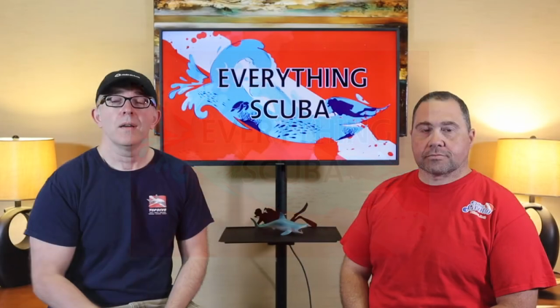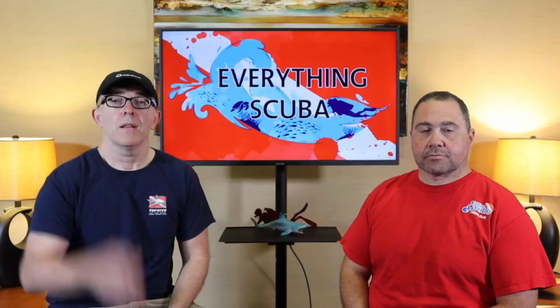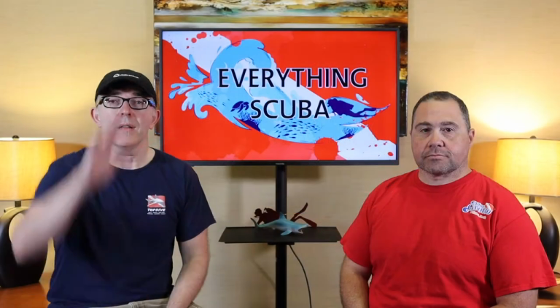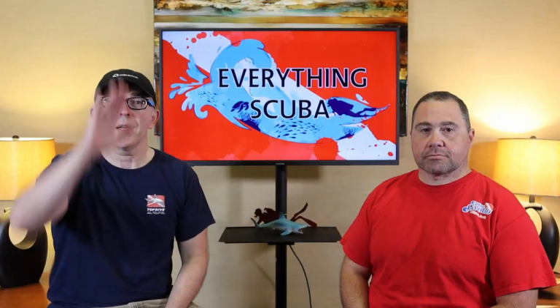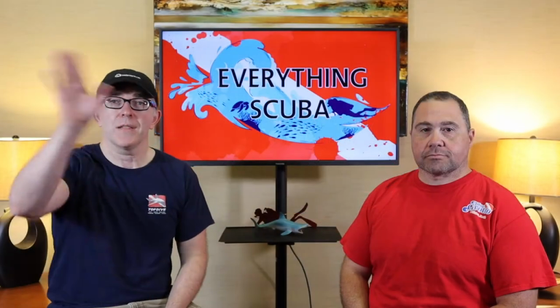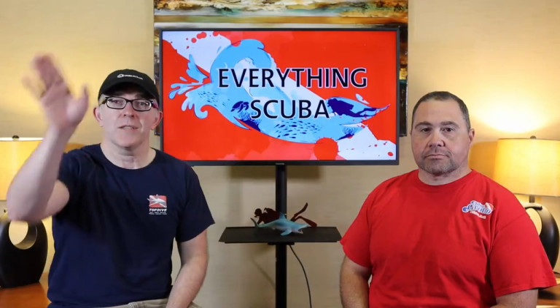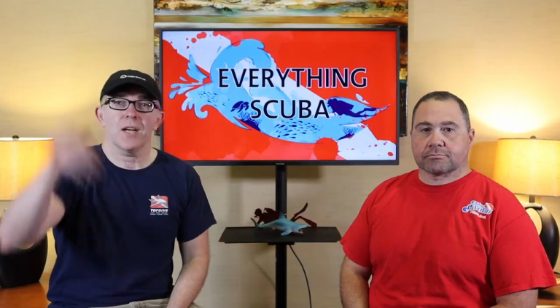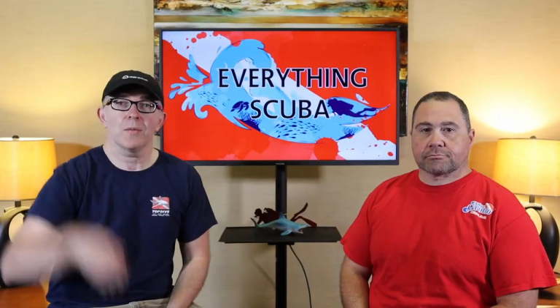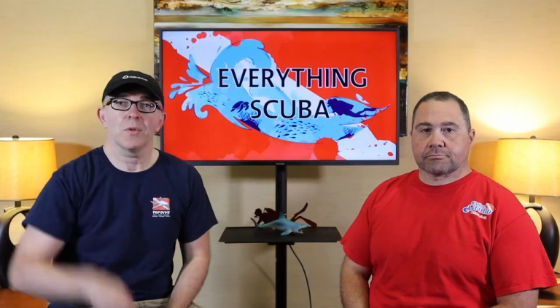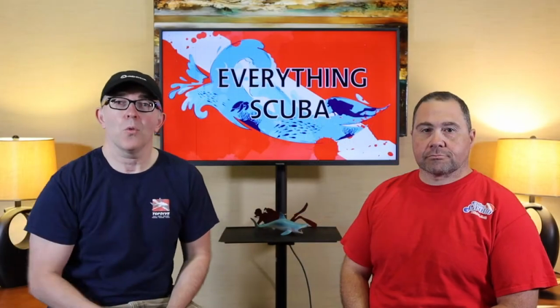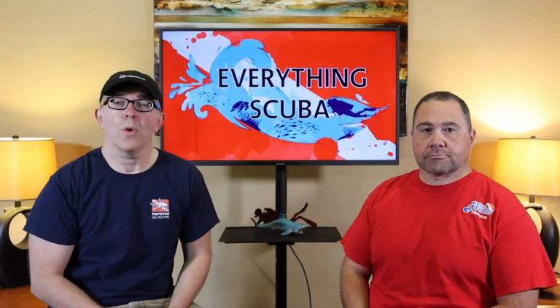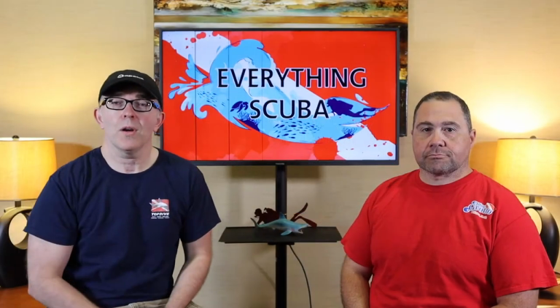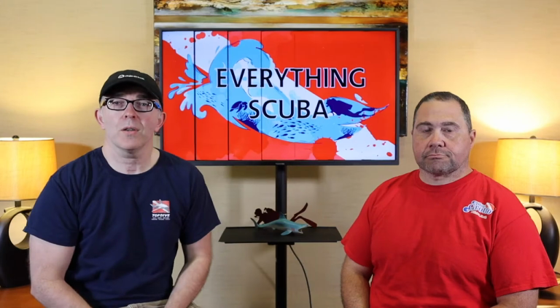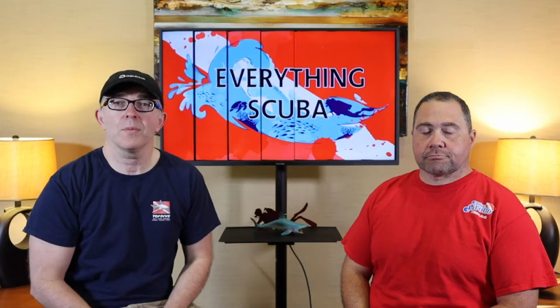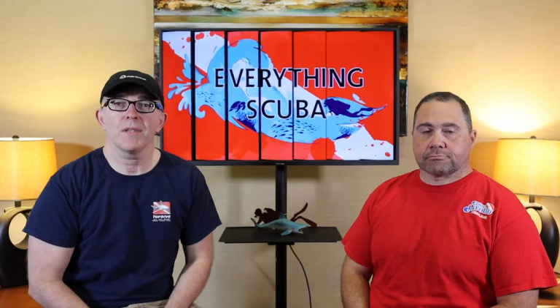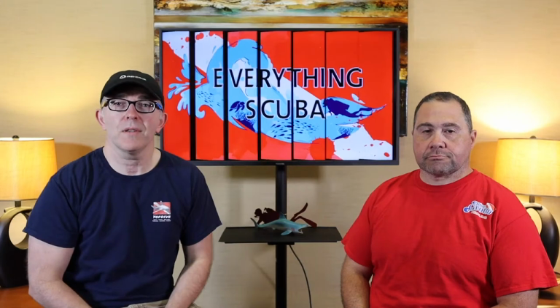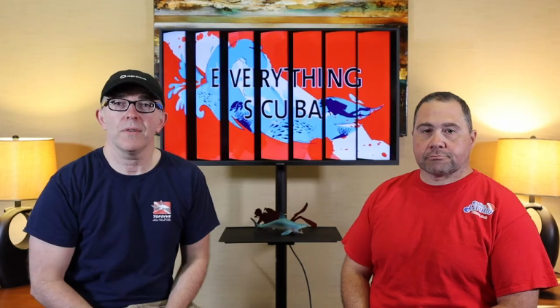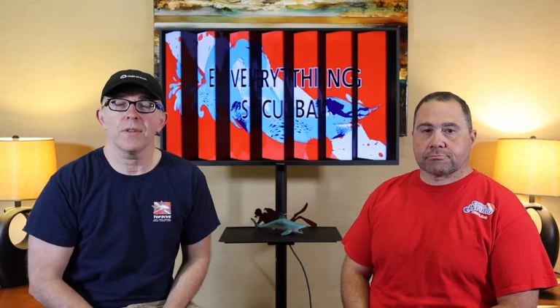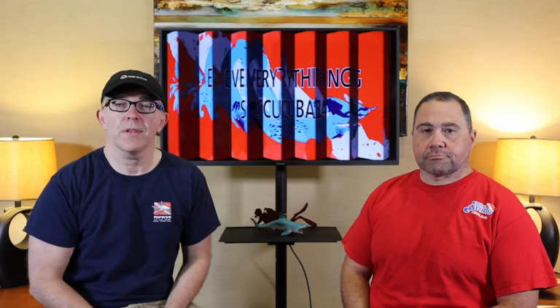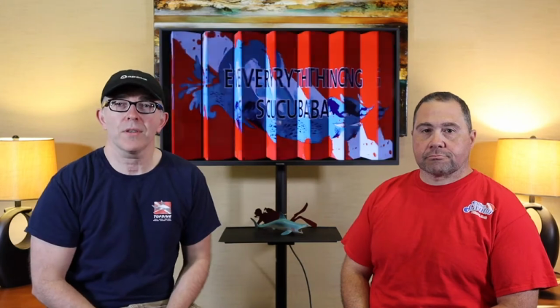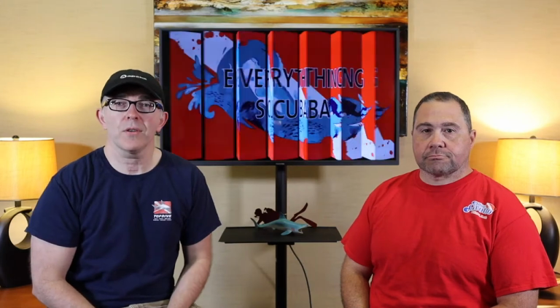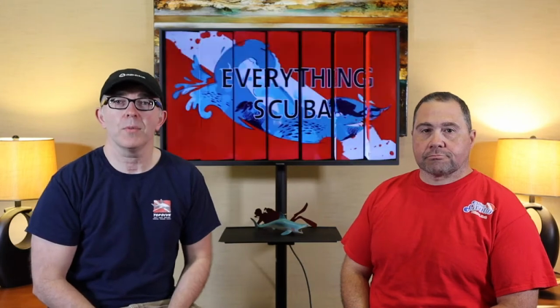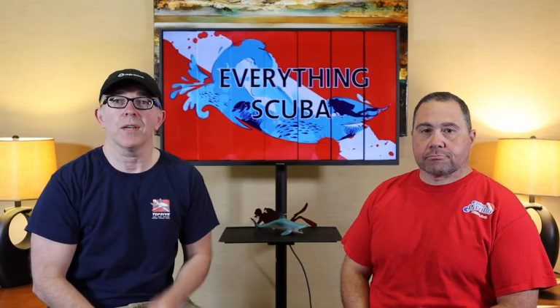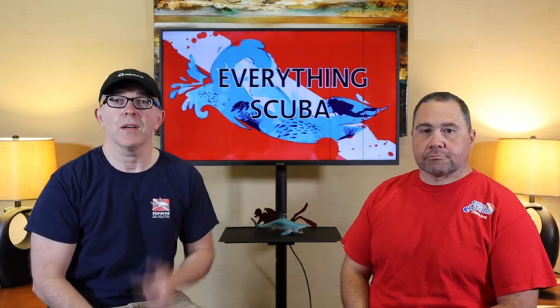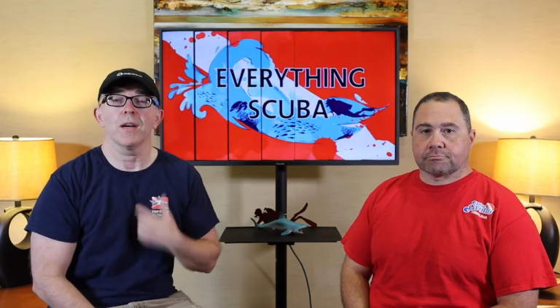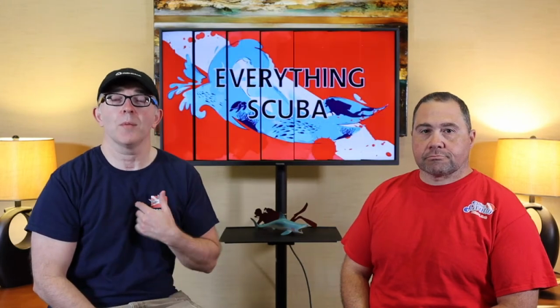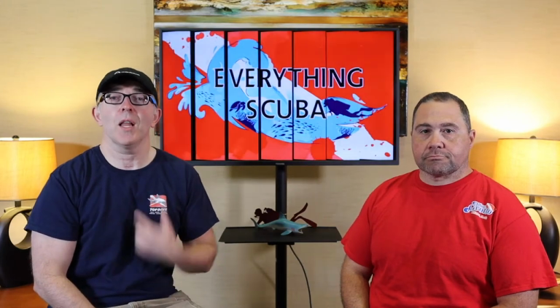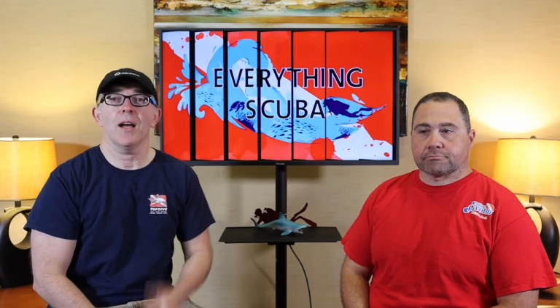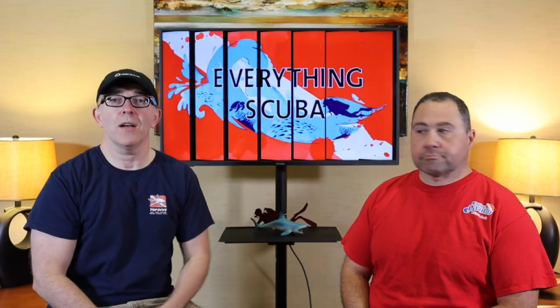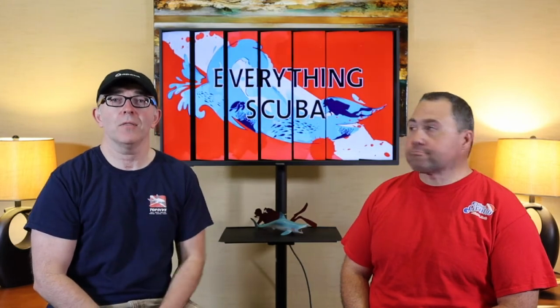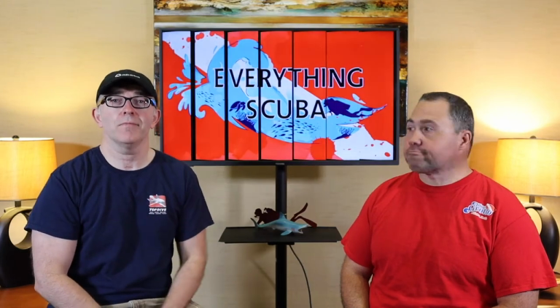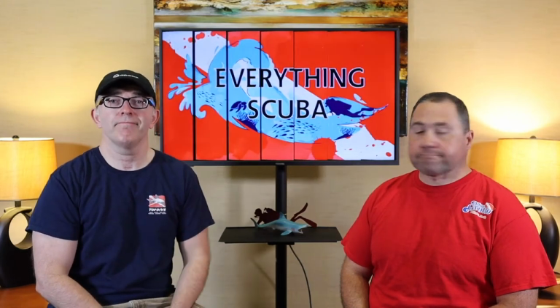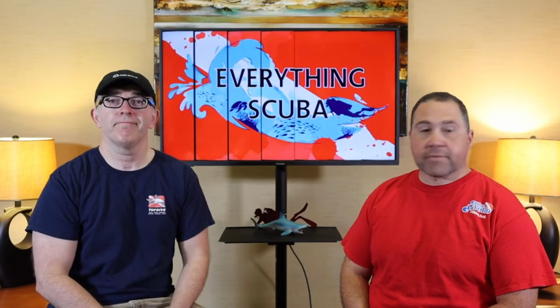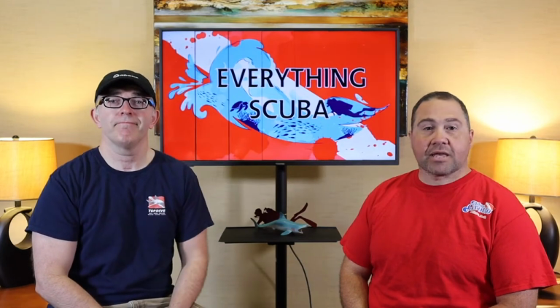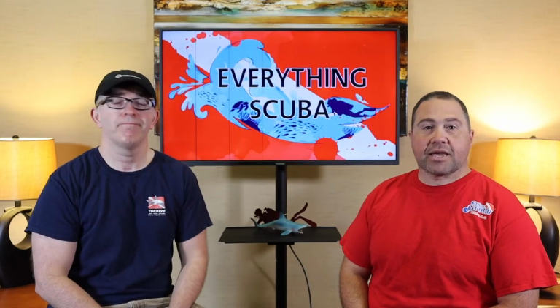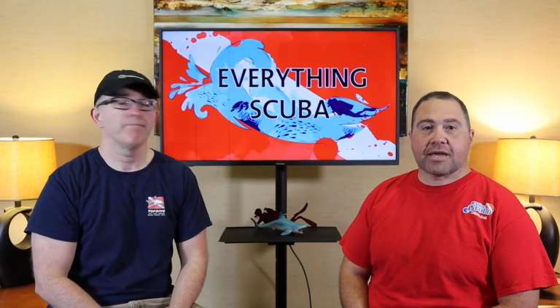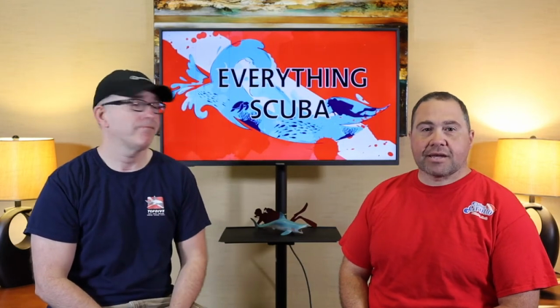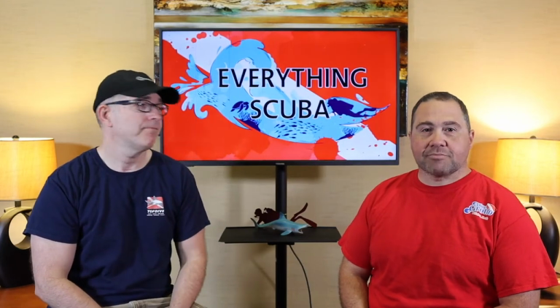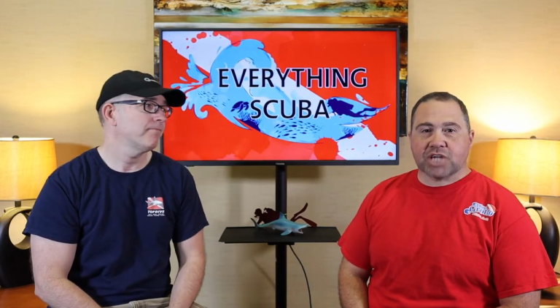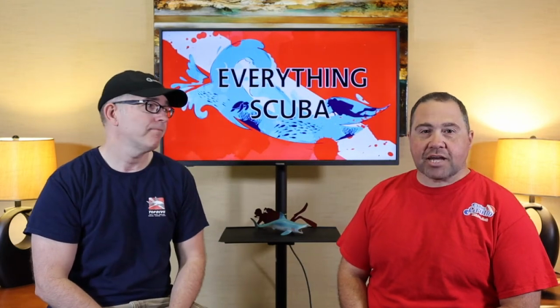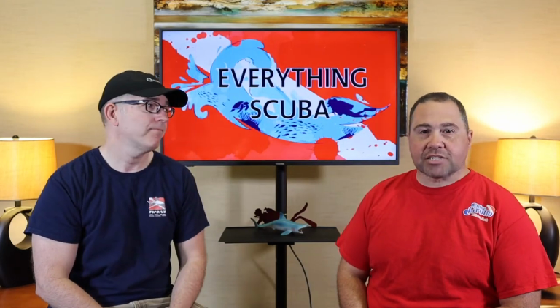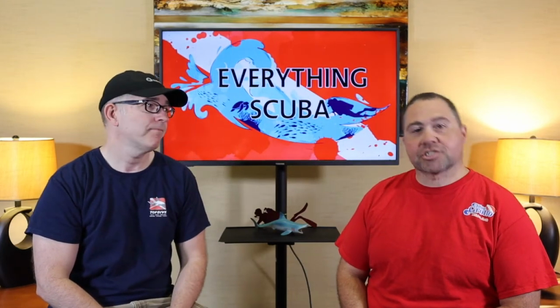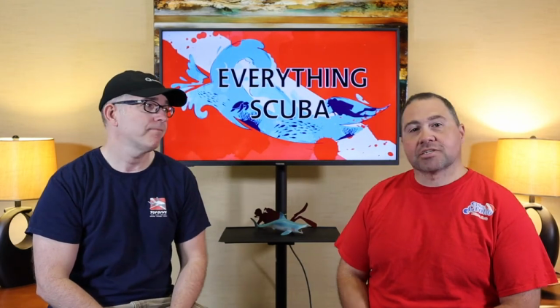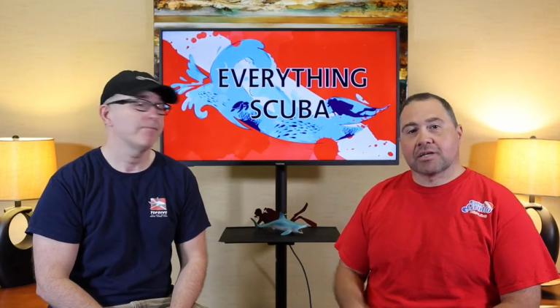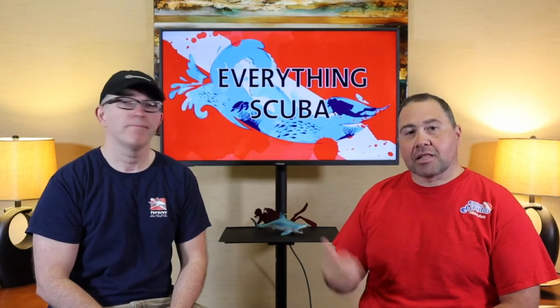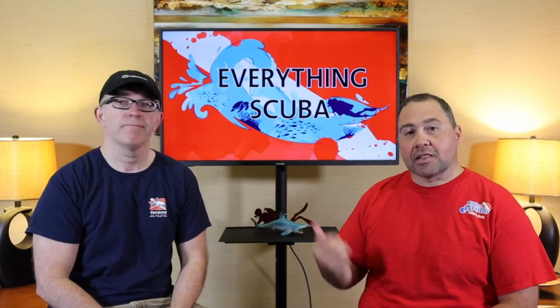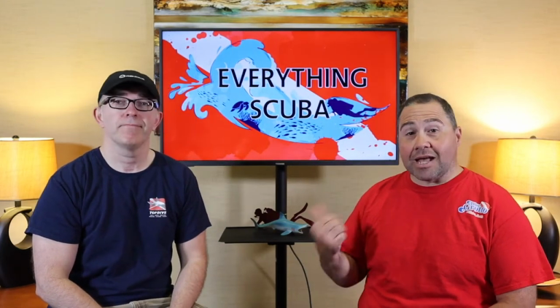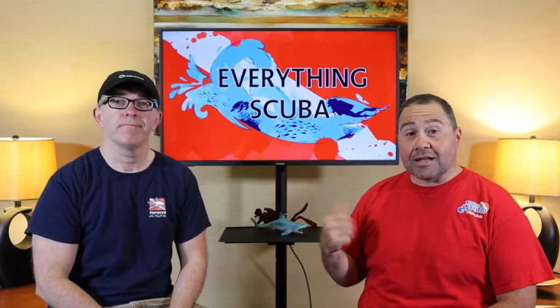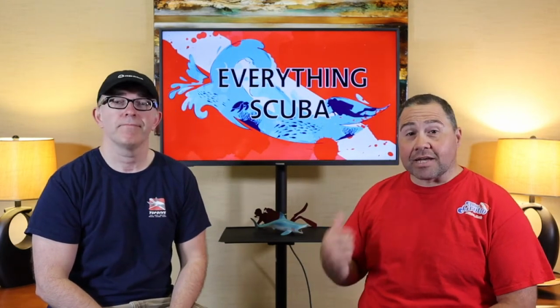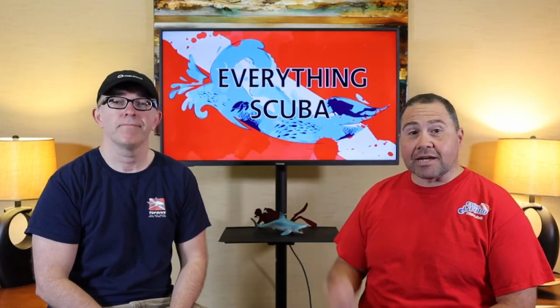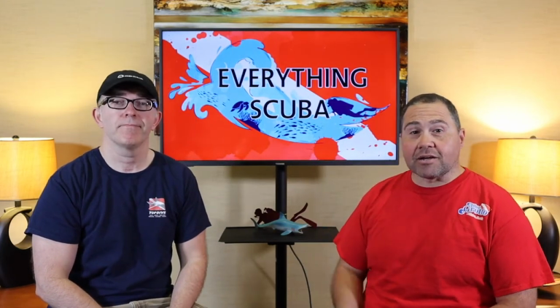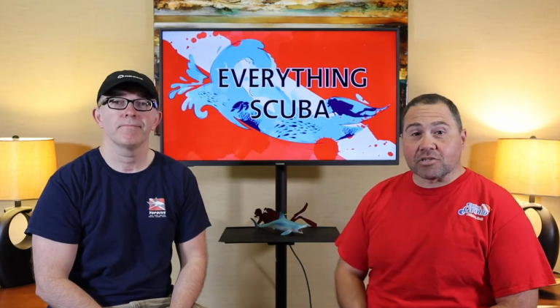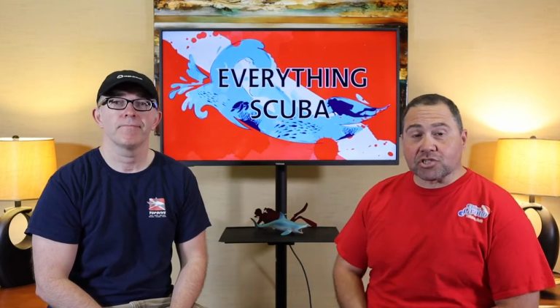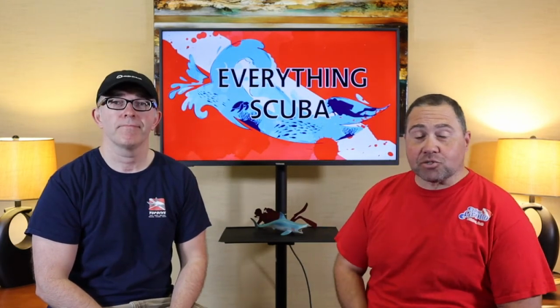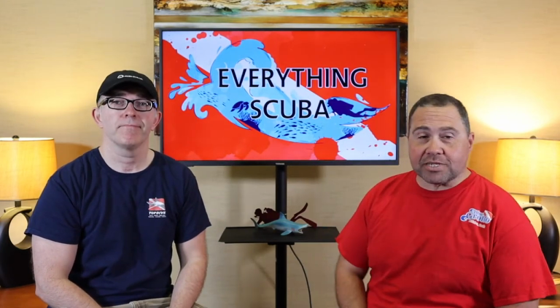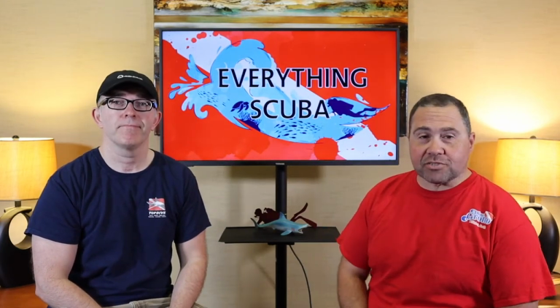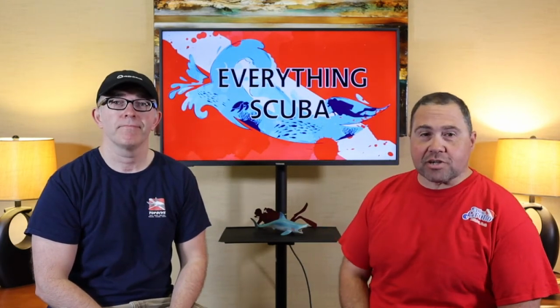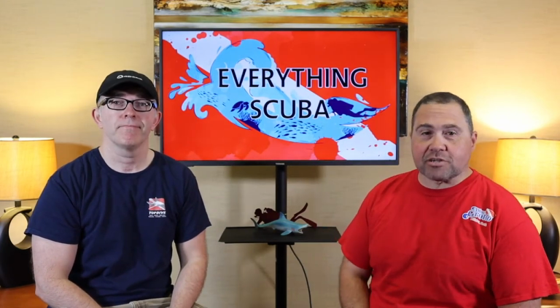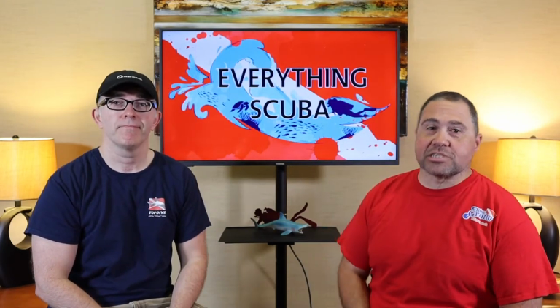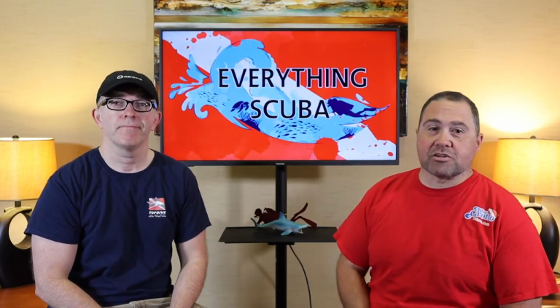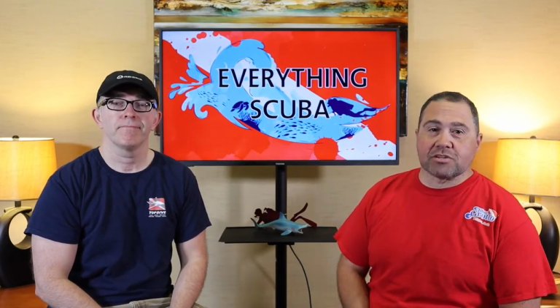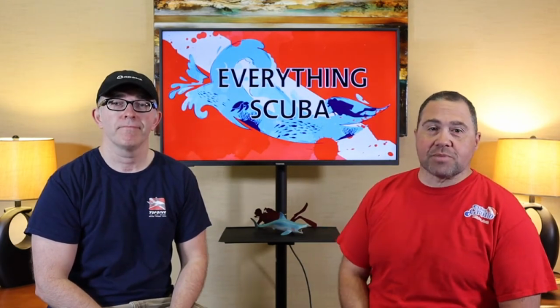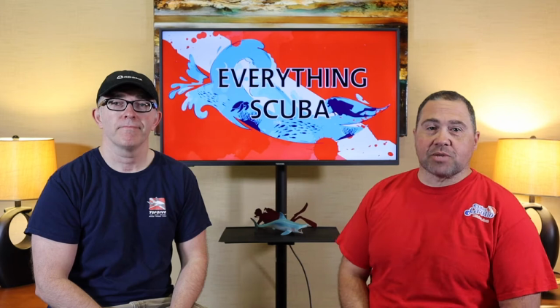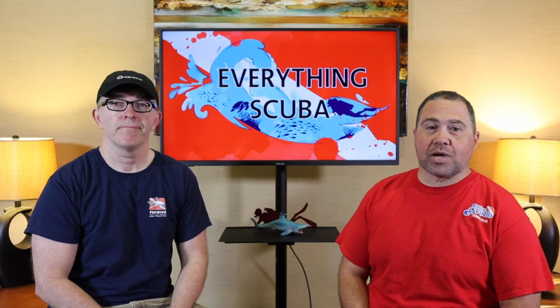Ladies and gentlemen, welcome to Everything Scuba. I'm Lyle, and I'm Josh. Lyle and I are scuba instructors here in the Midwest.